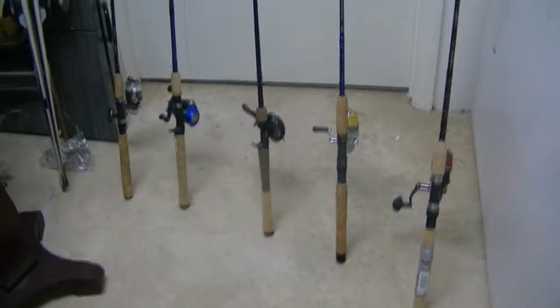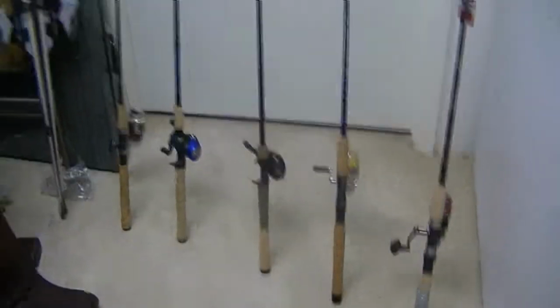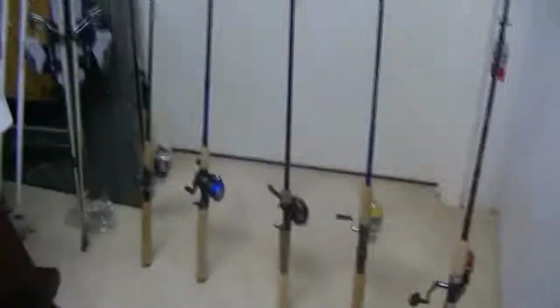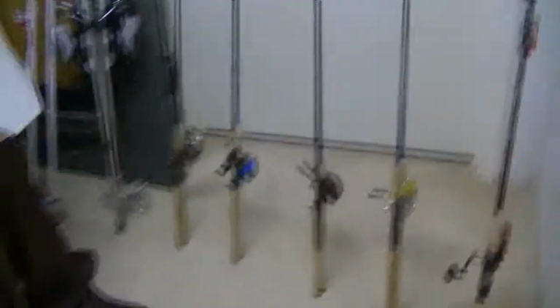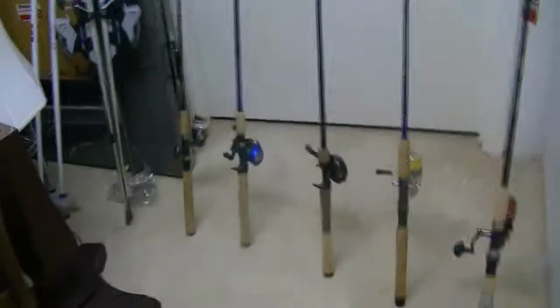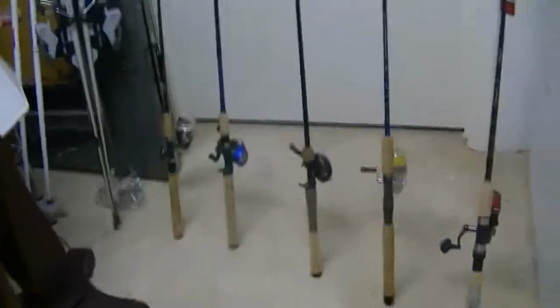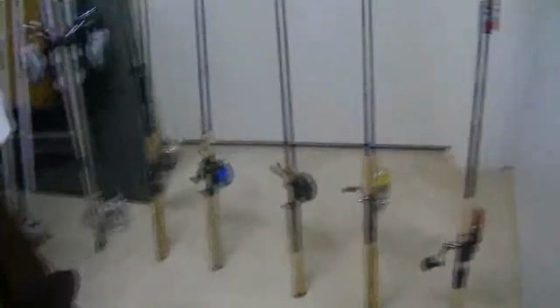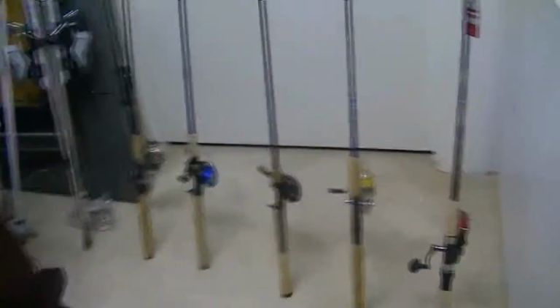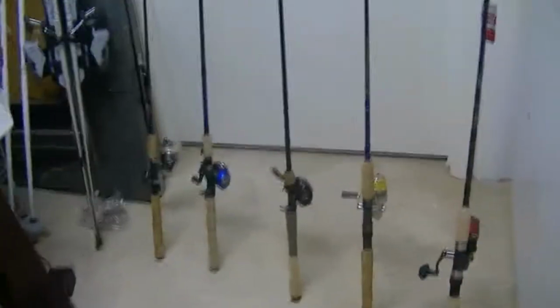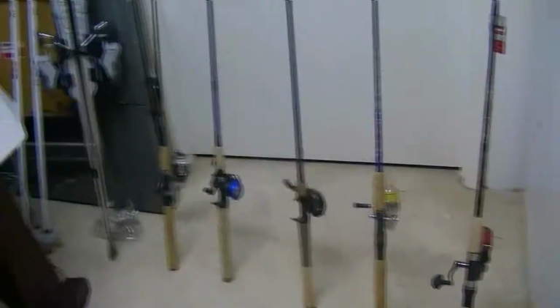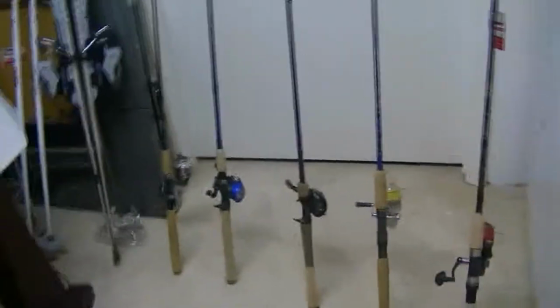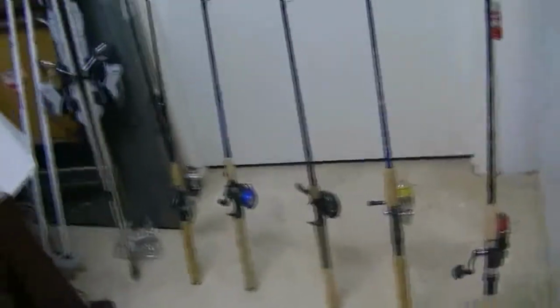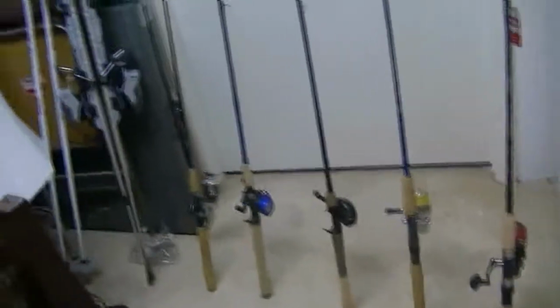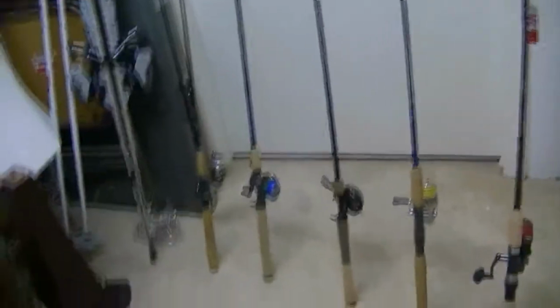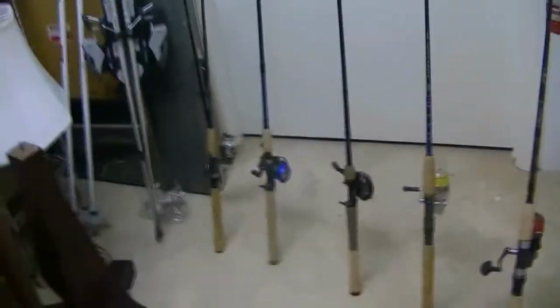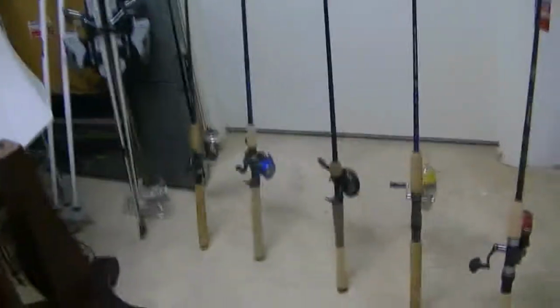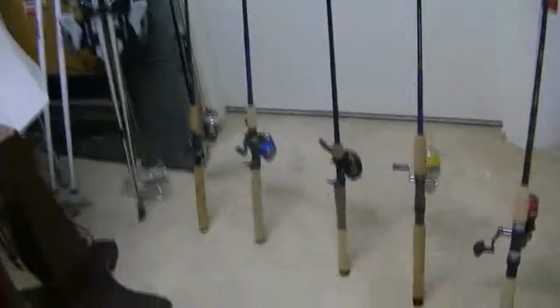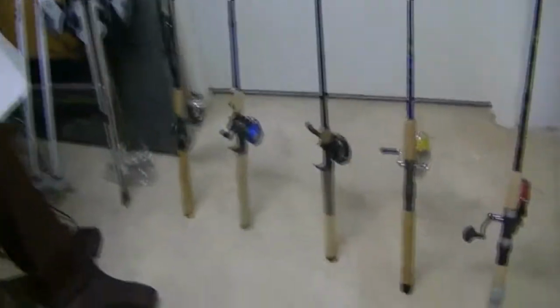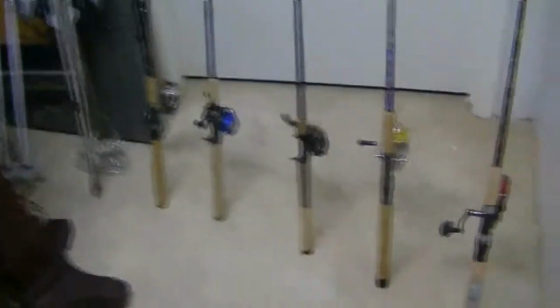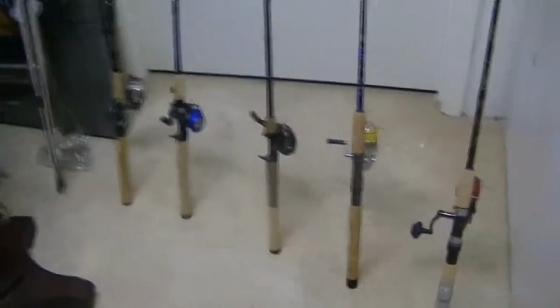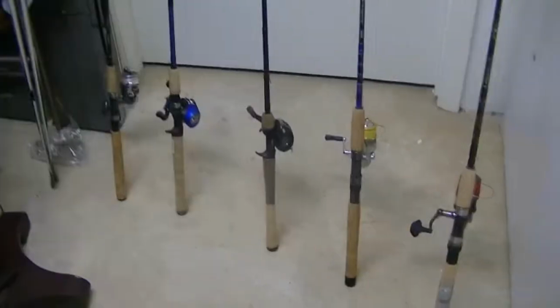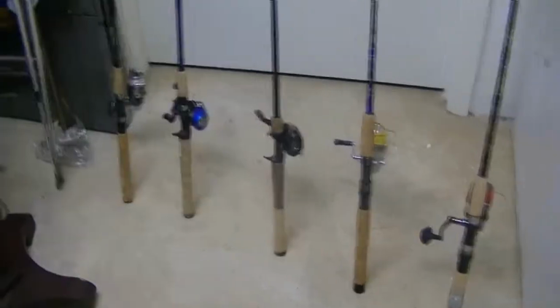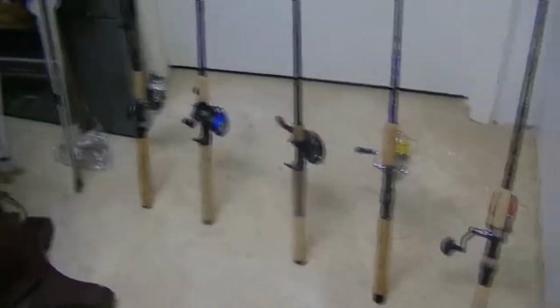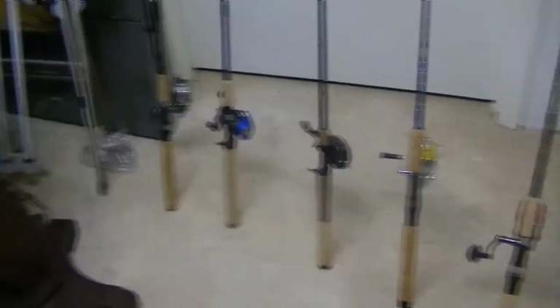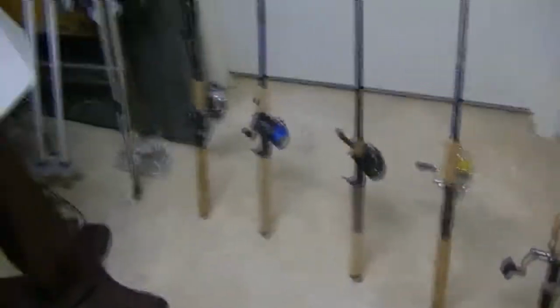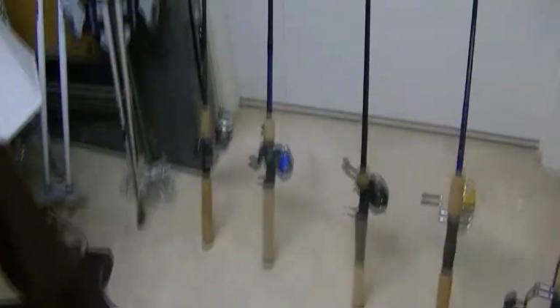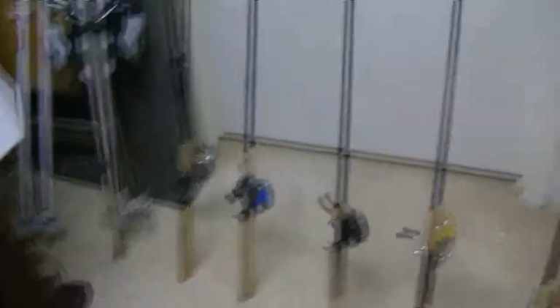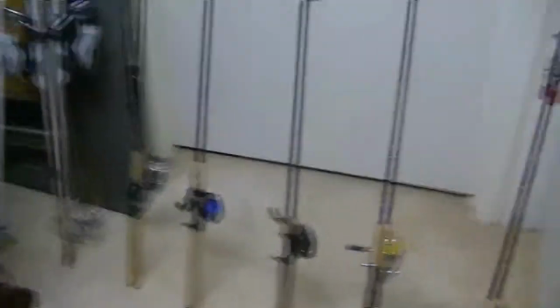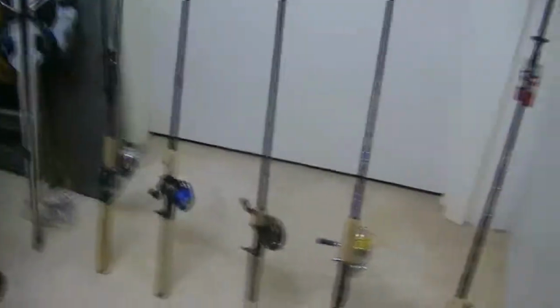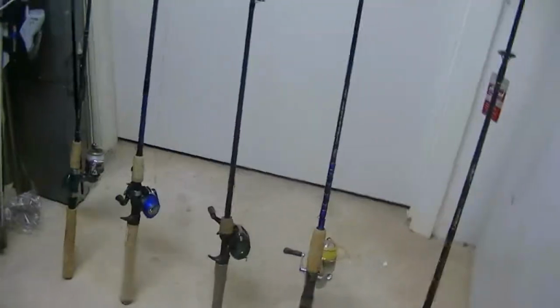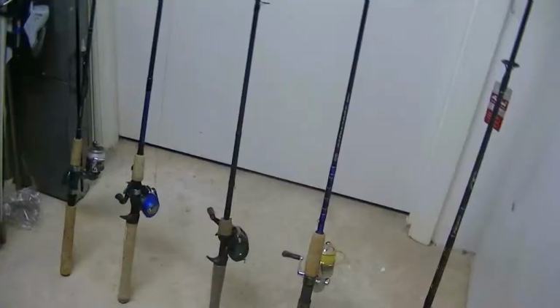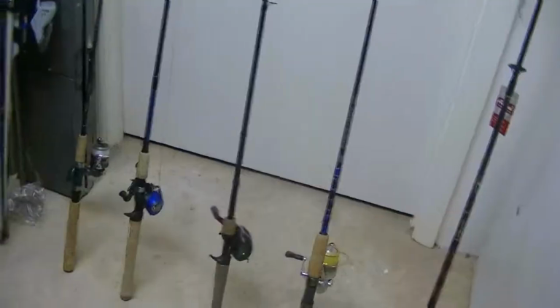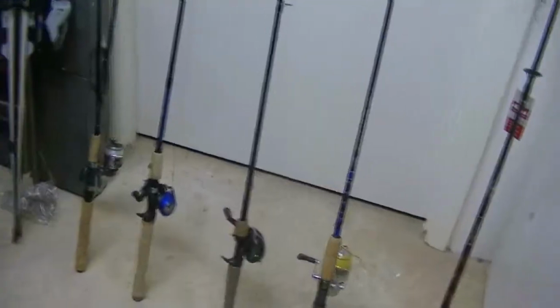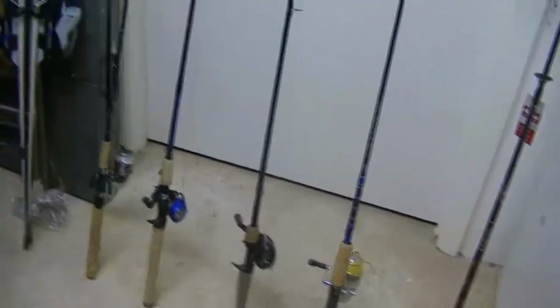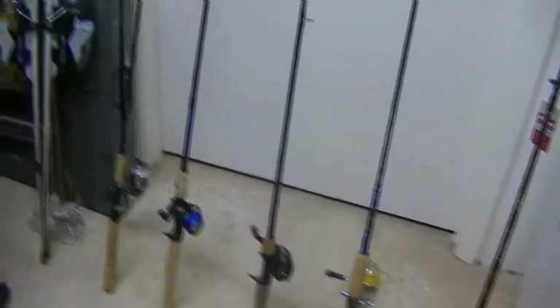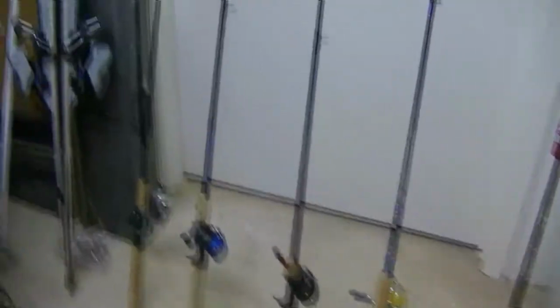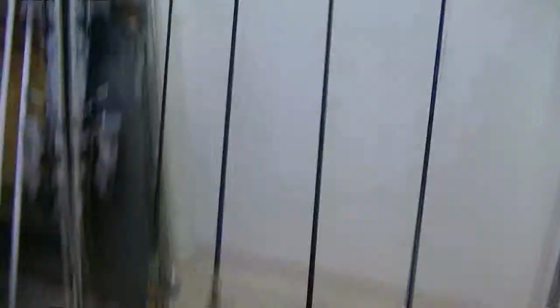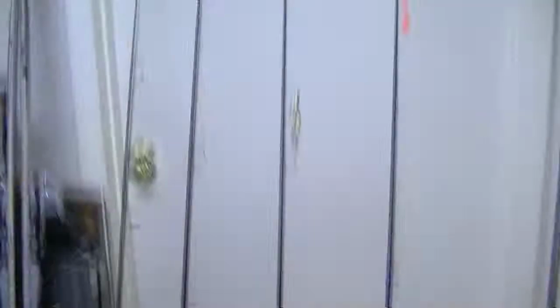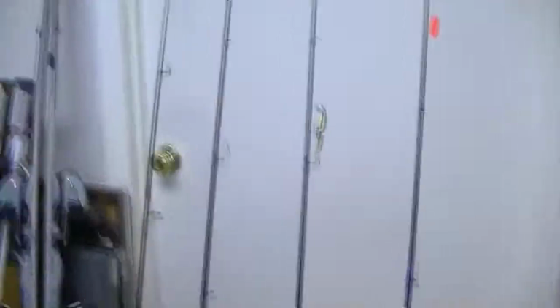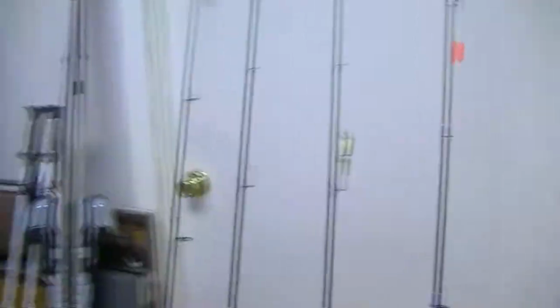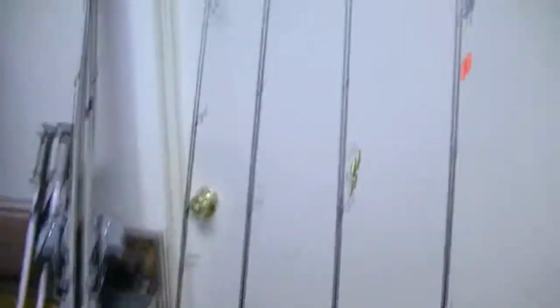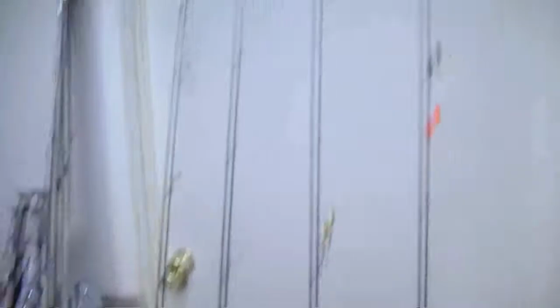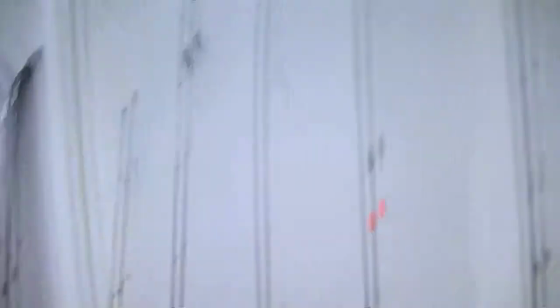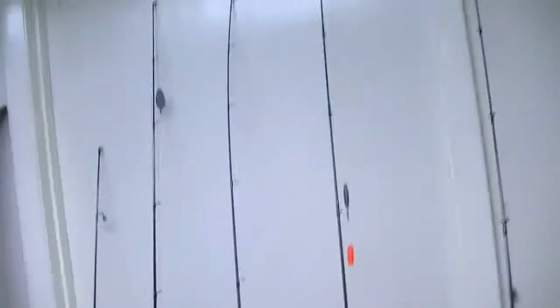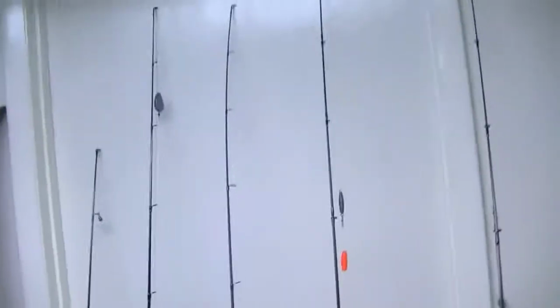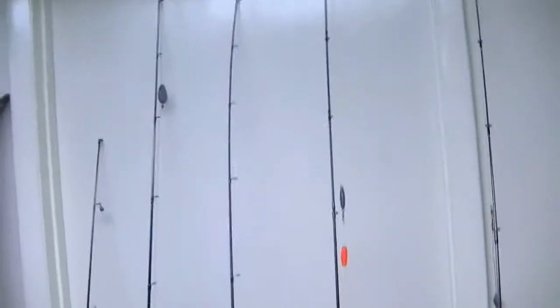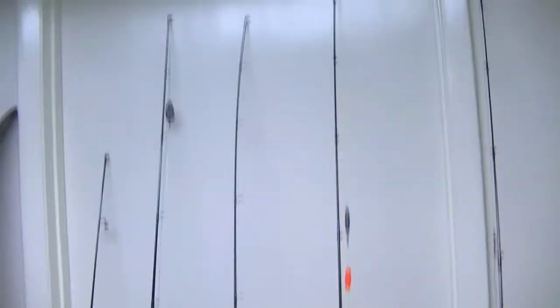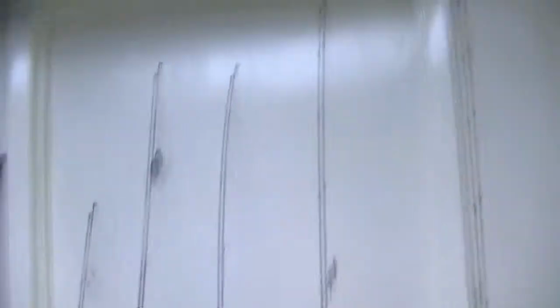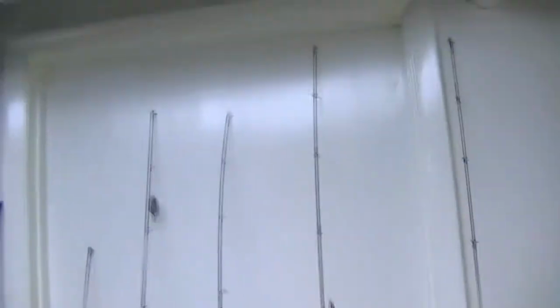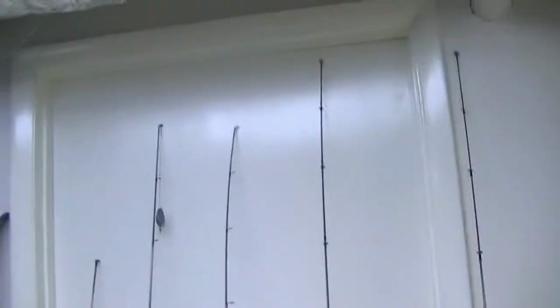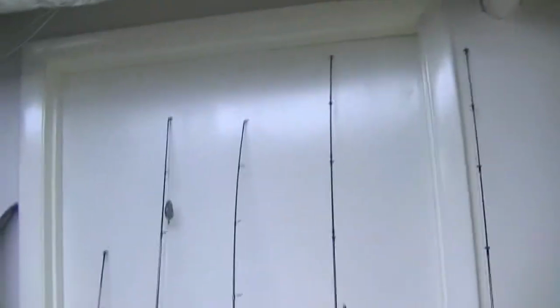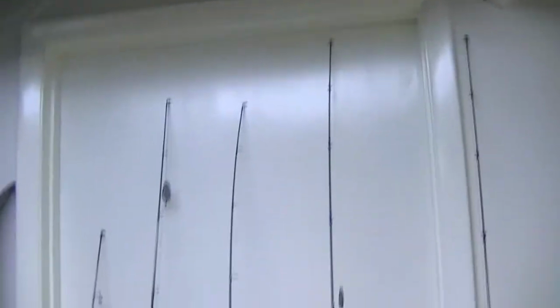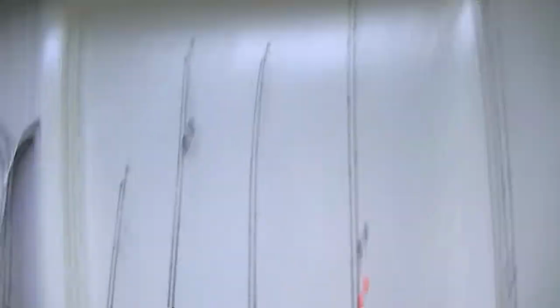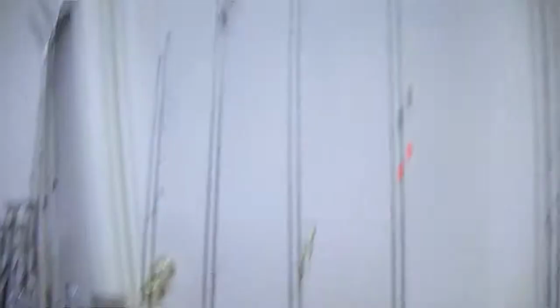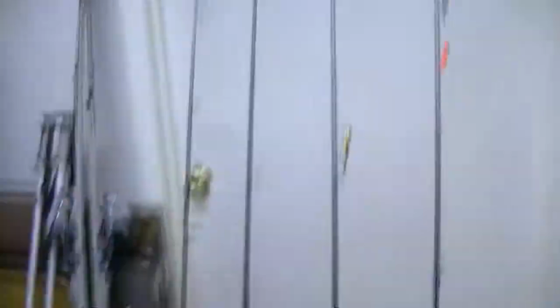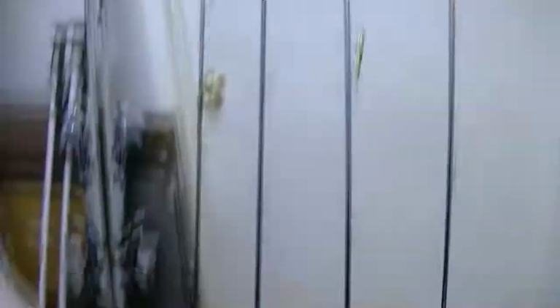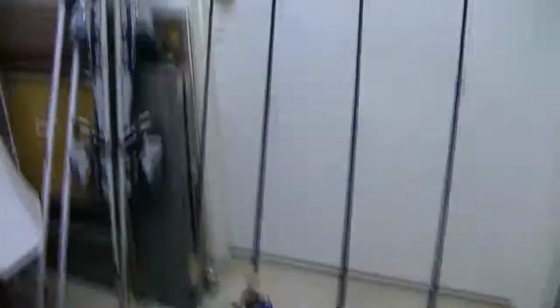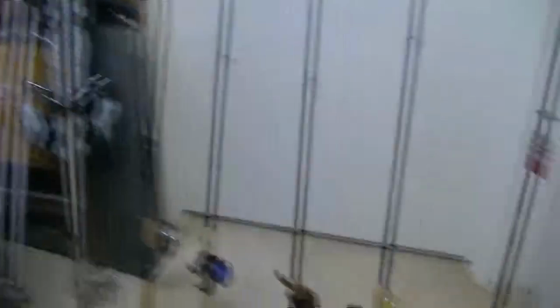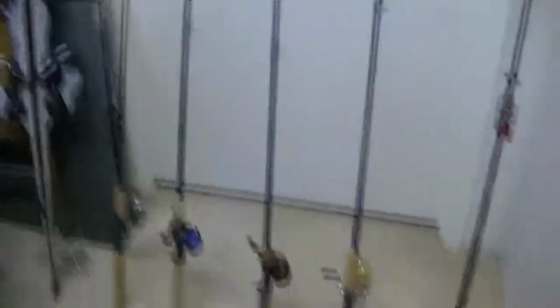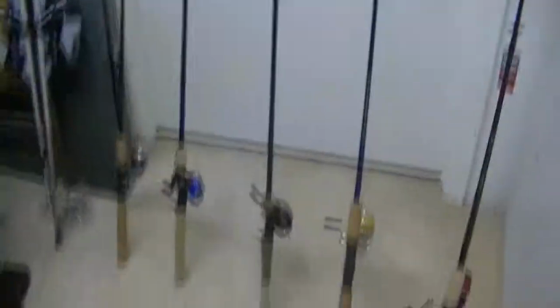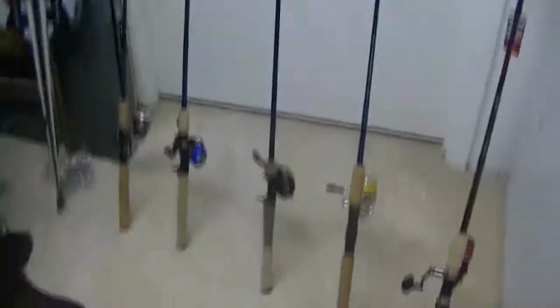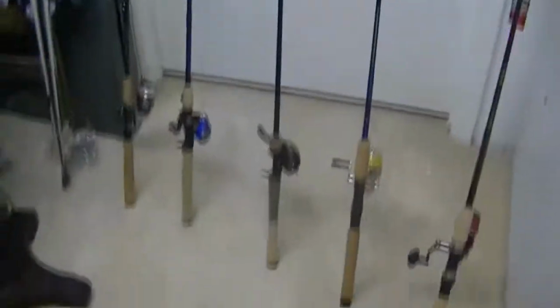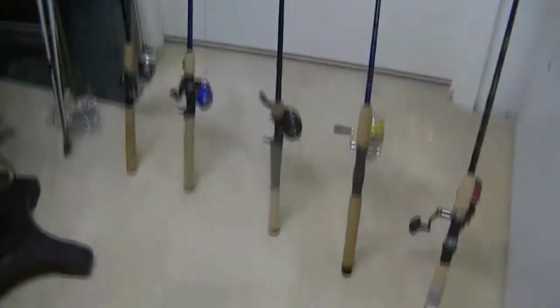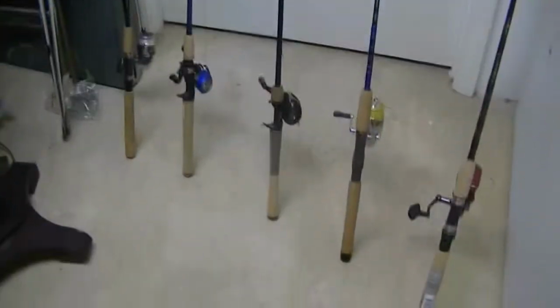Hey guys, this is going to be my first video, and I'm going to show you all my rods and reels that I have.